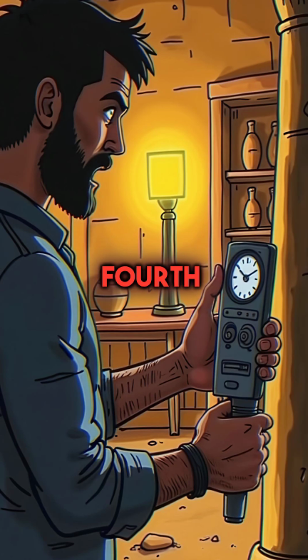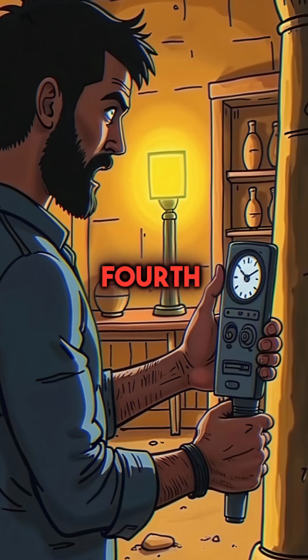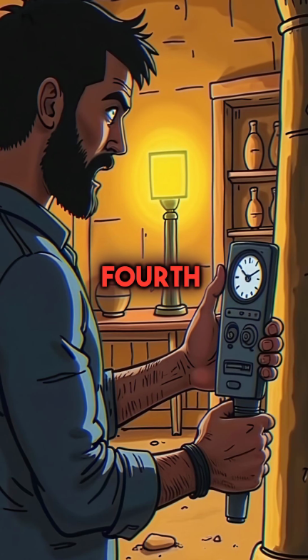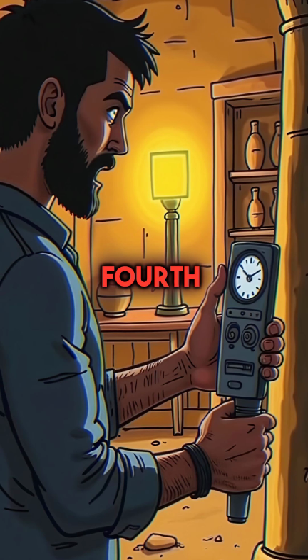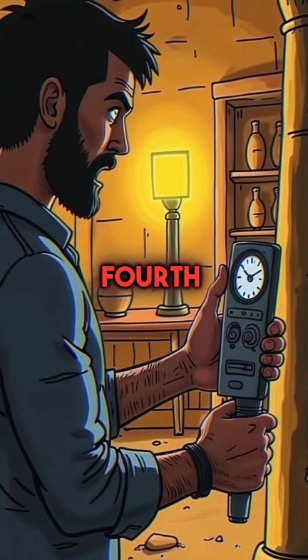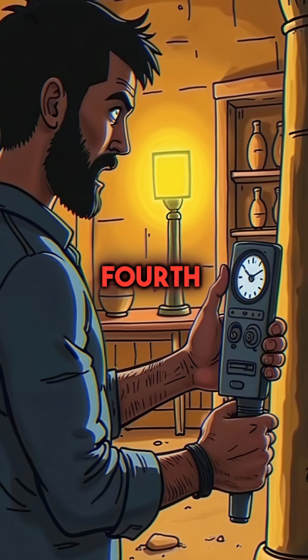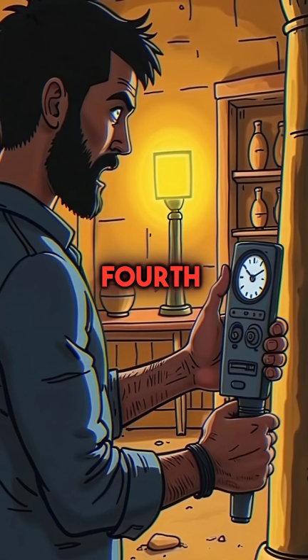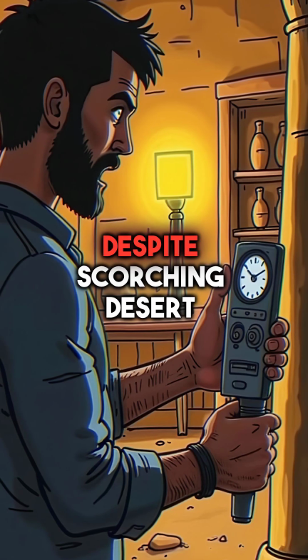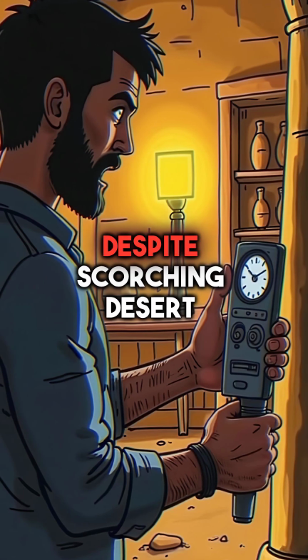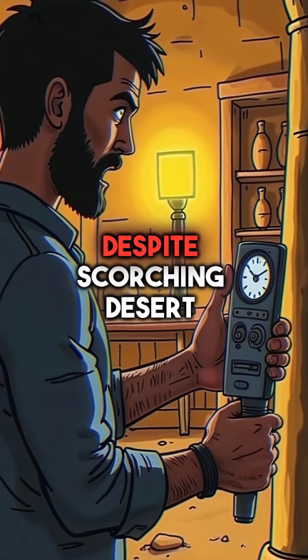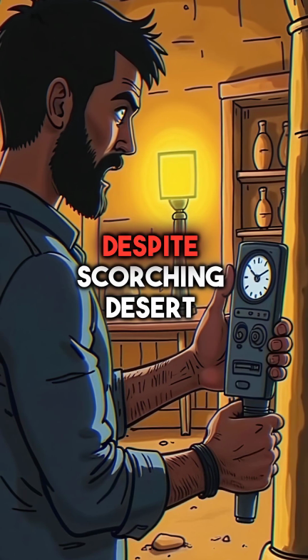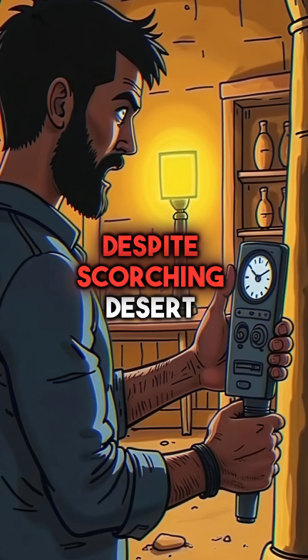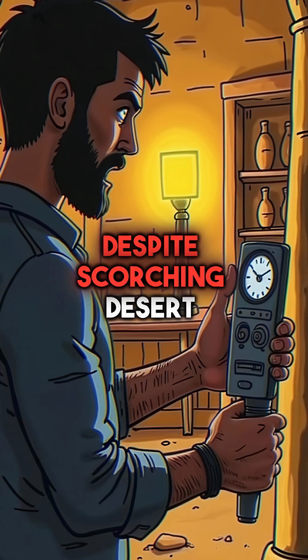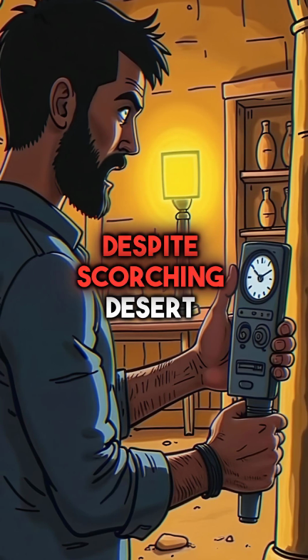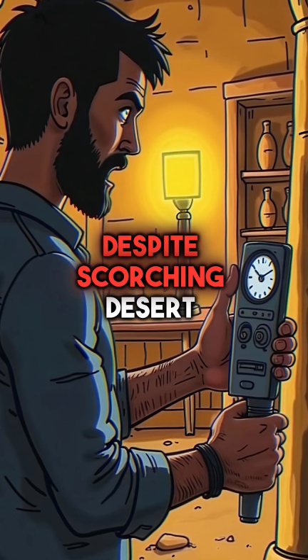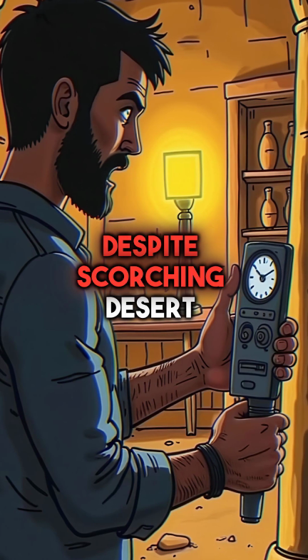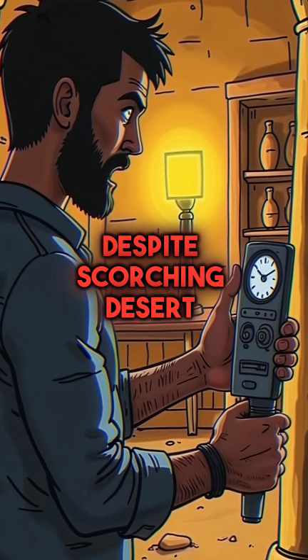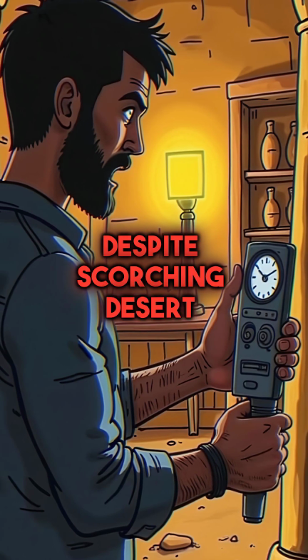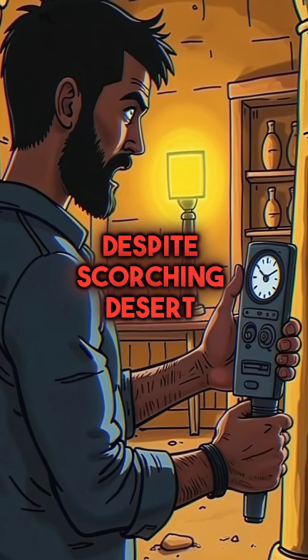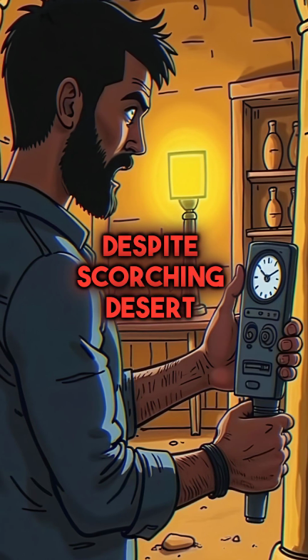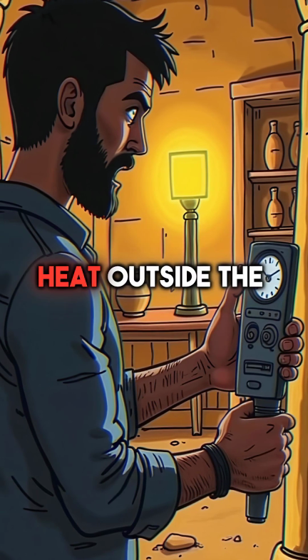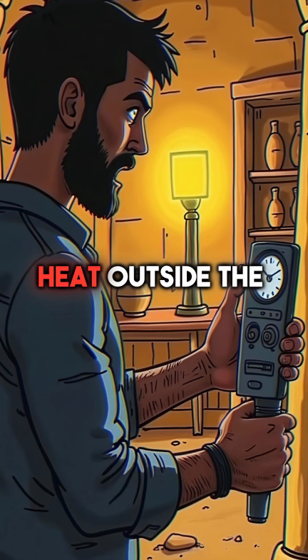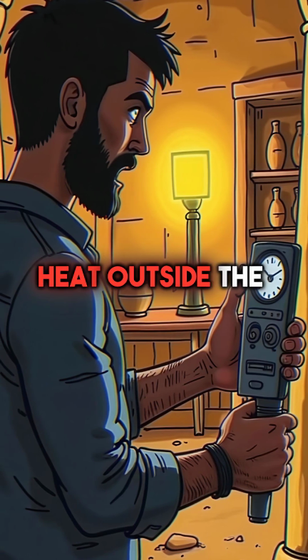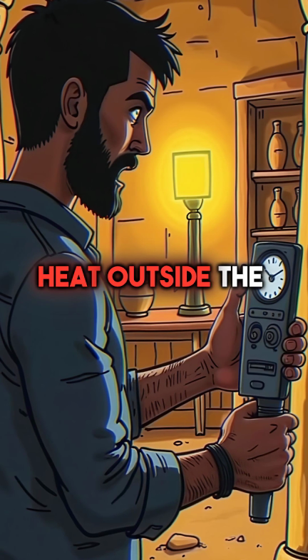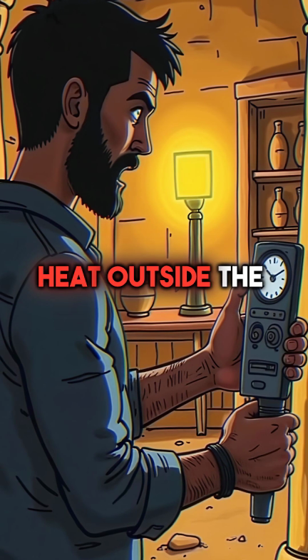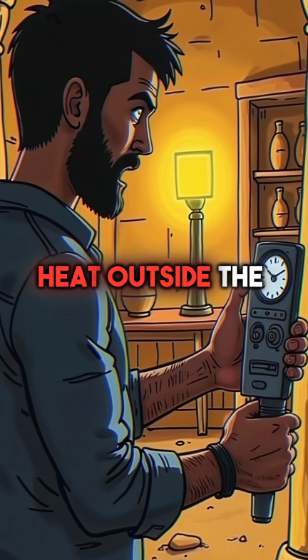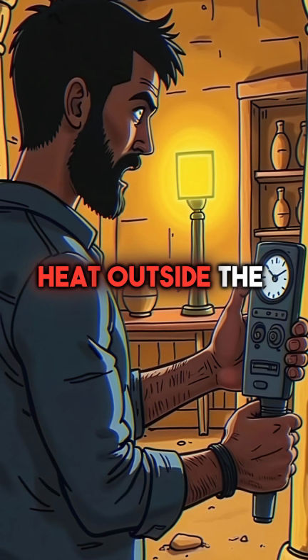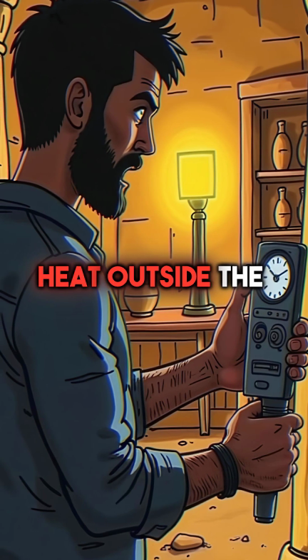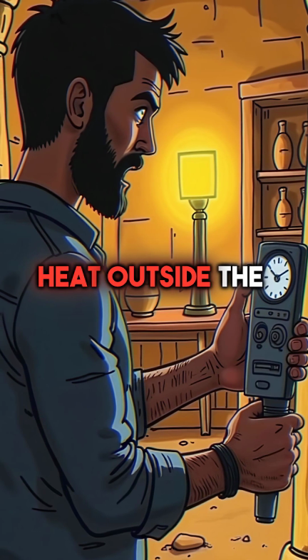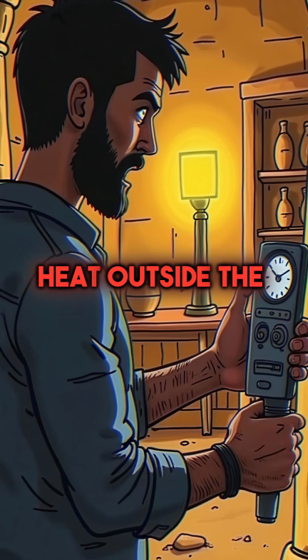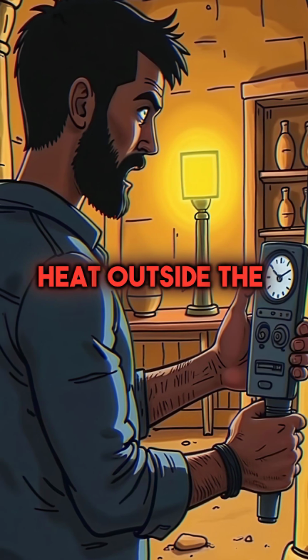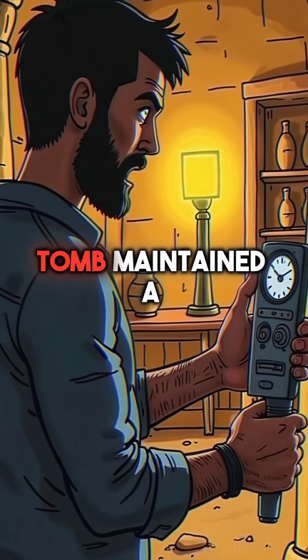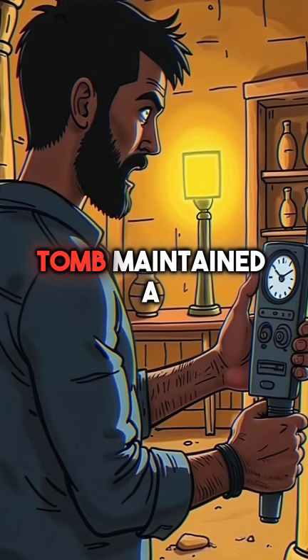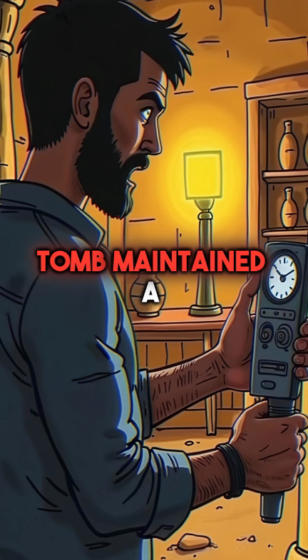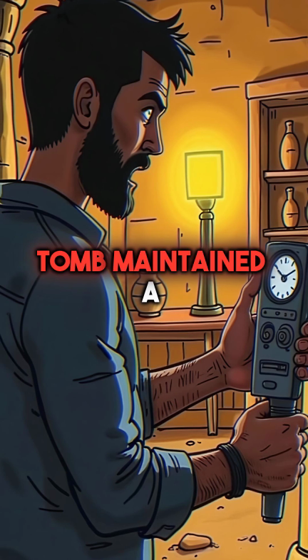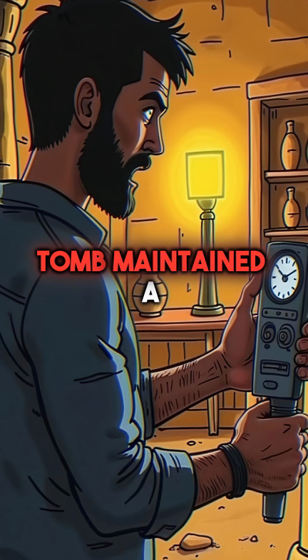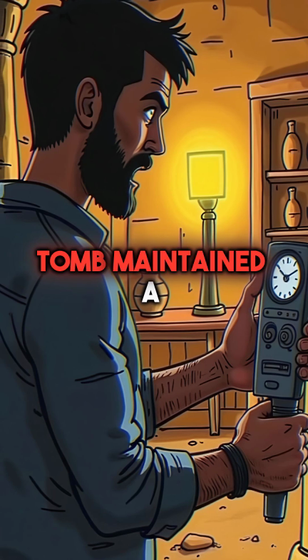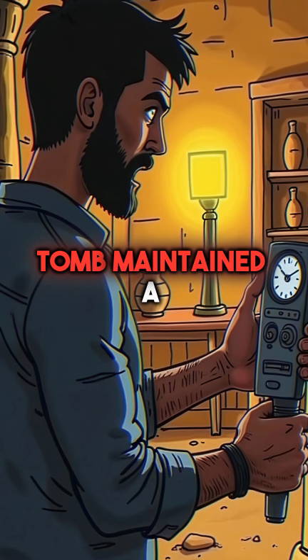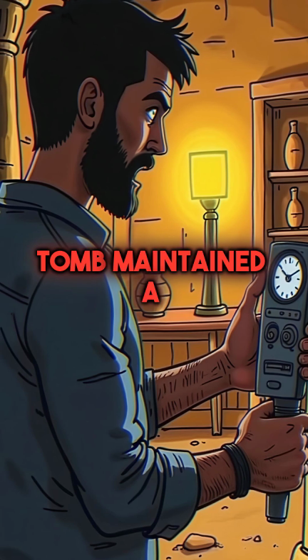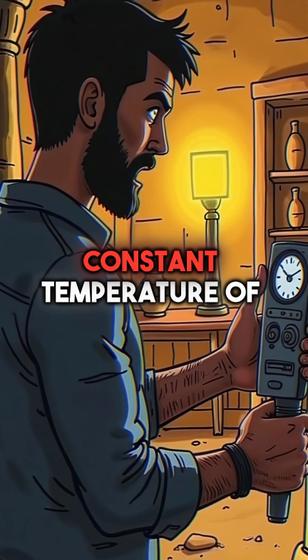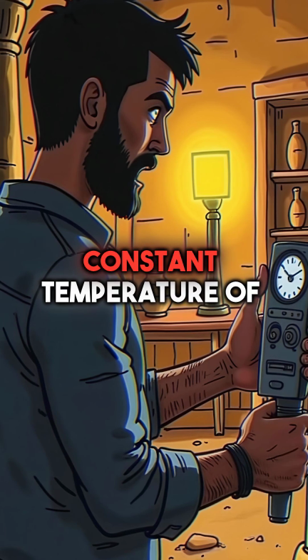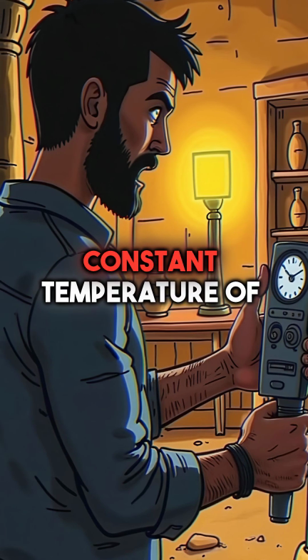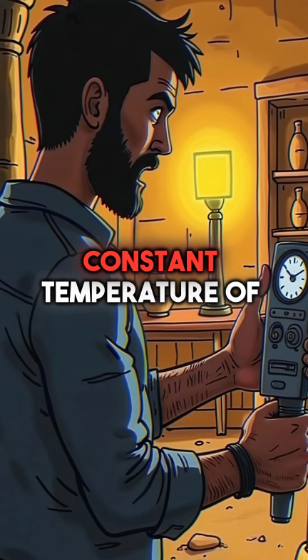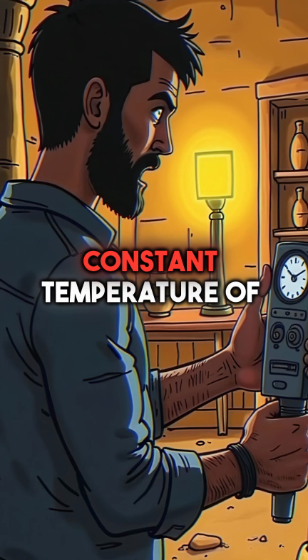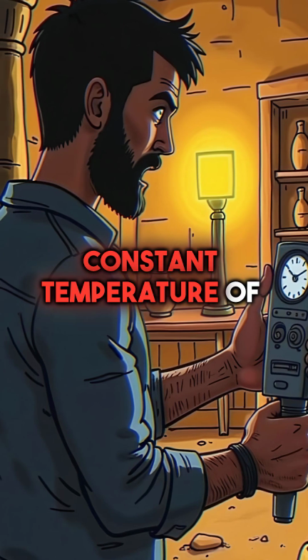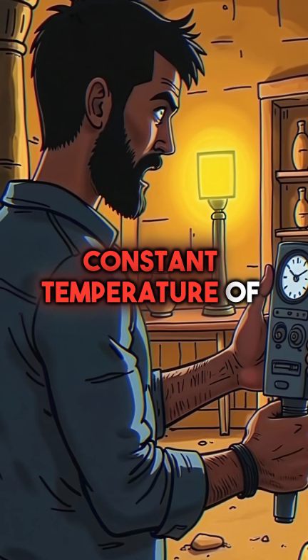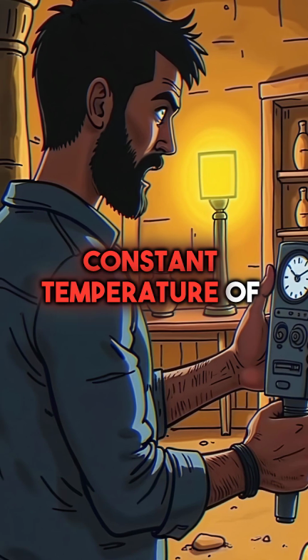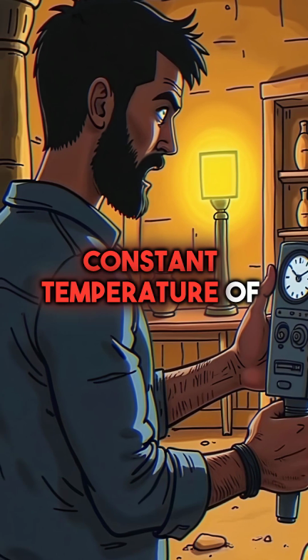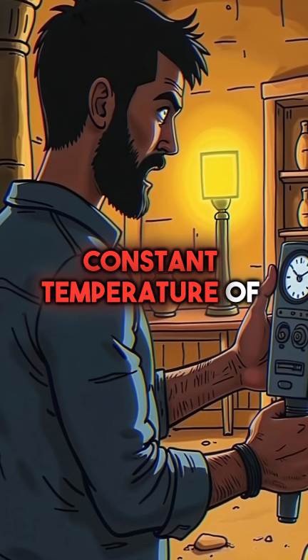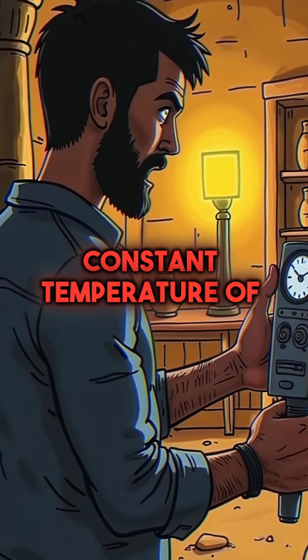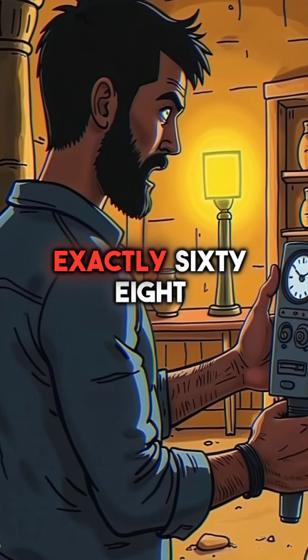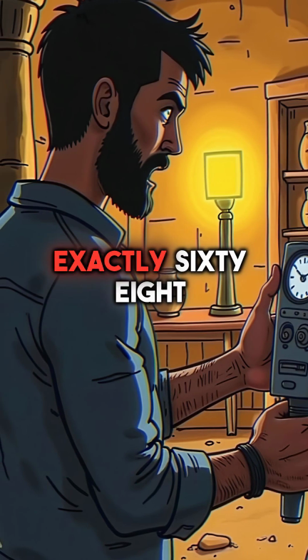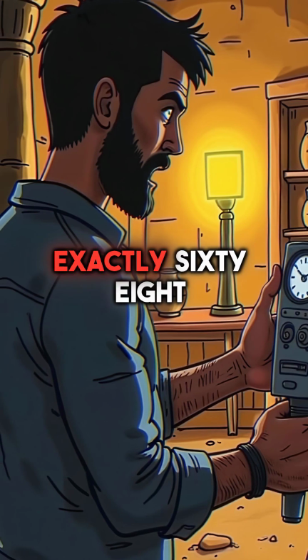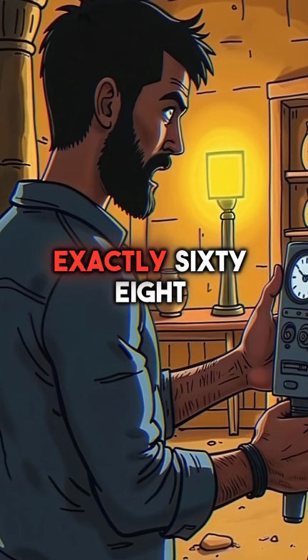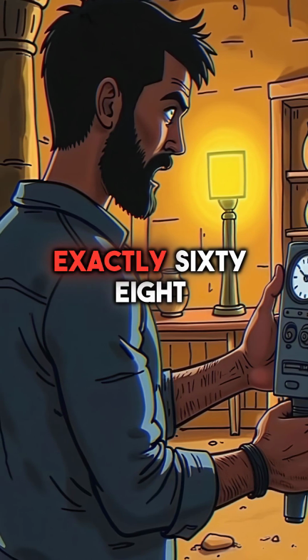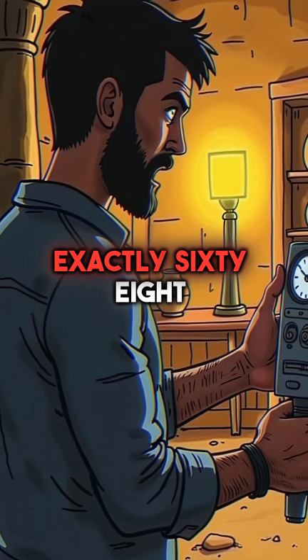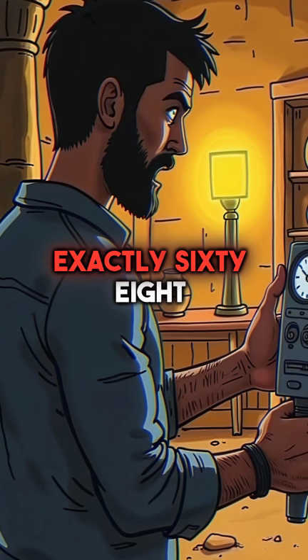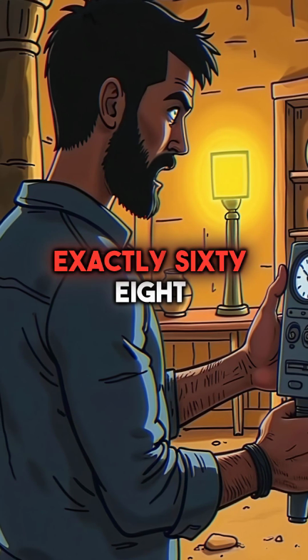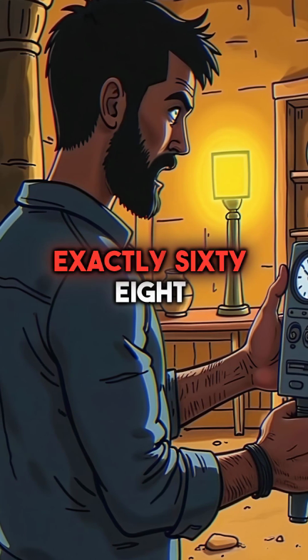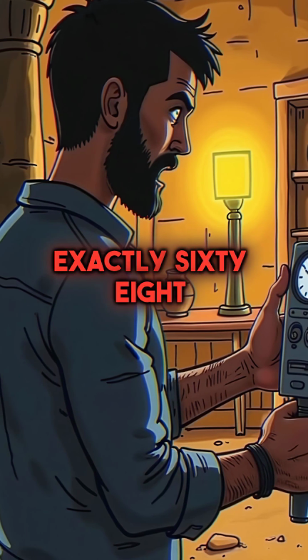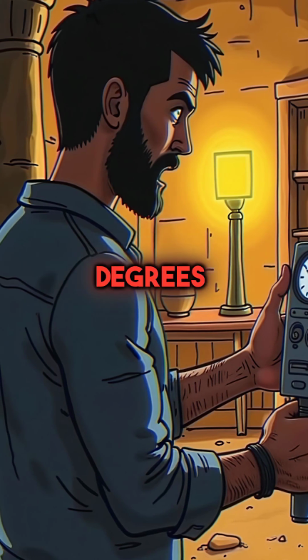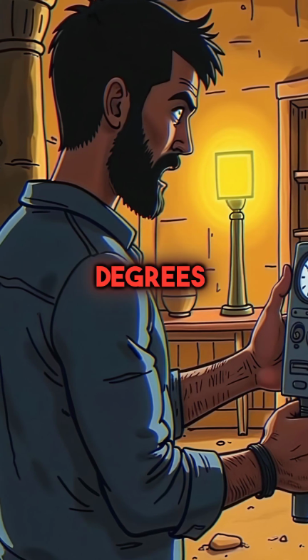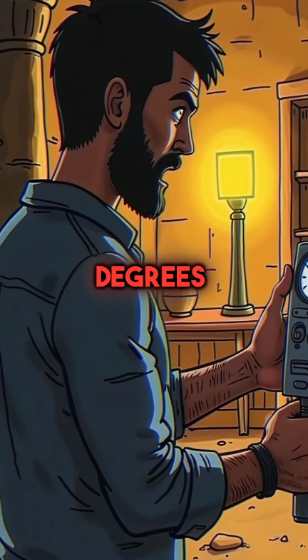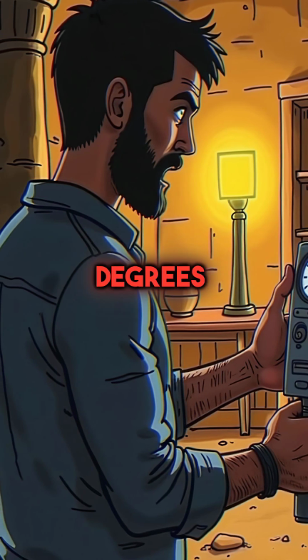Fourth, despite scorching desert heat outside, the tomb maintained a constant temperature of exactly 68 degrees.